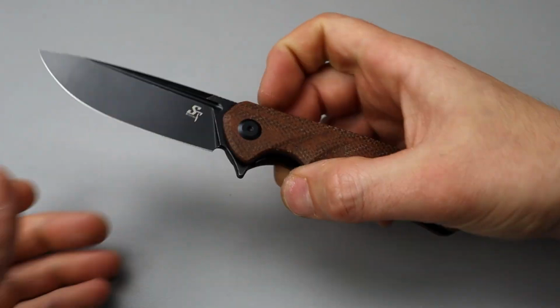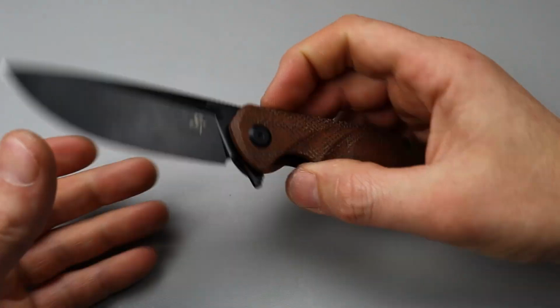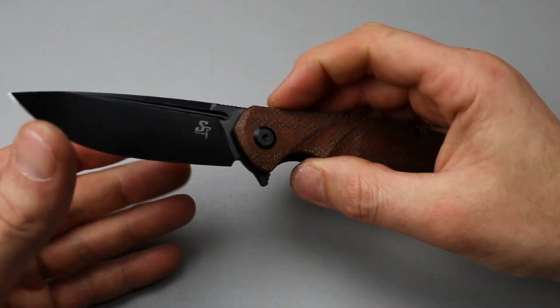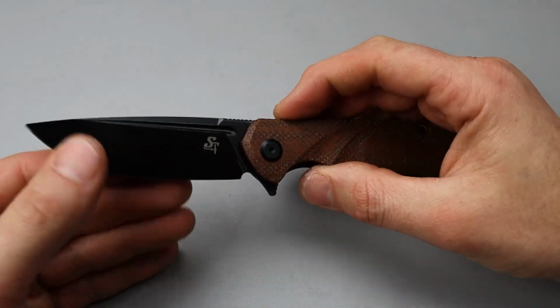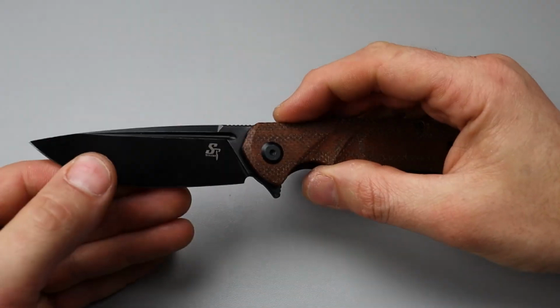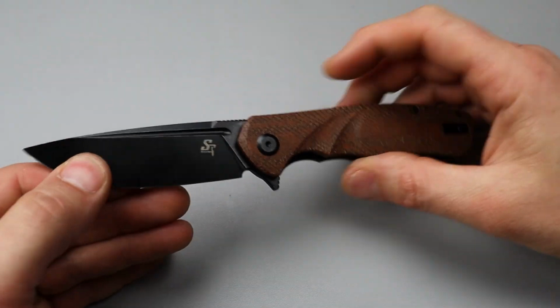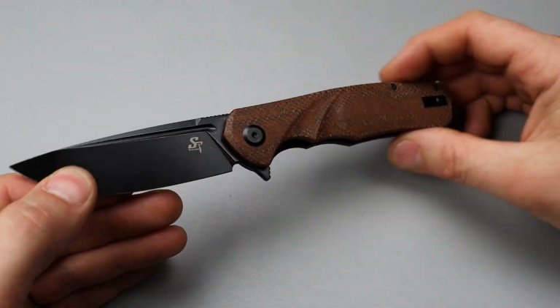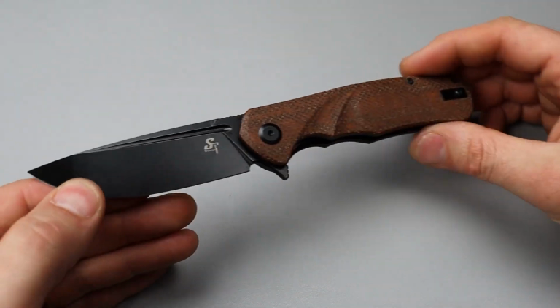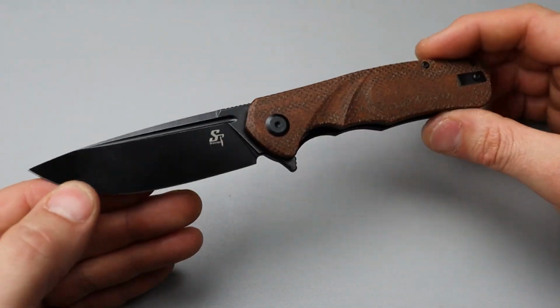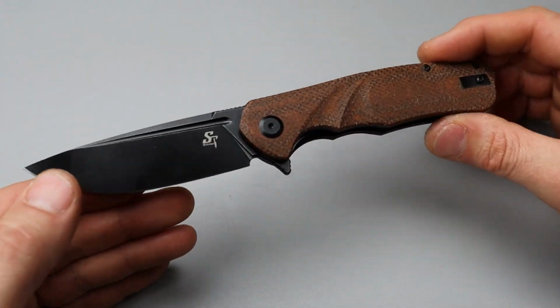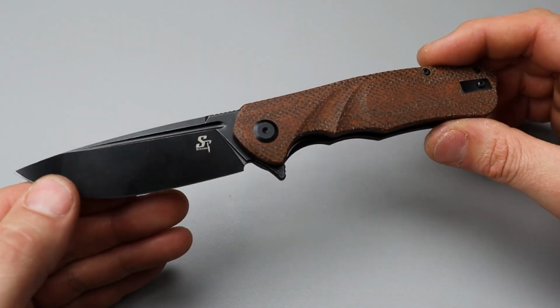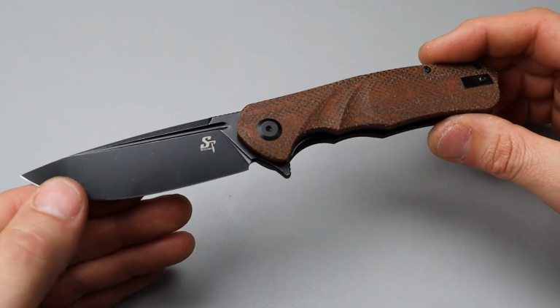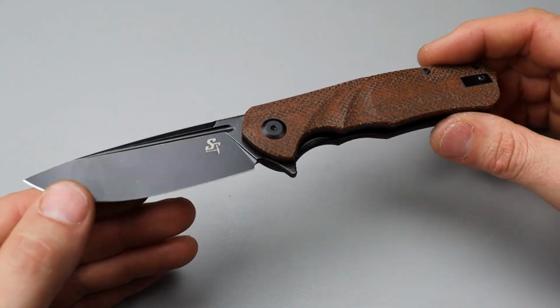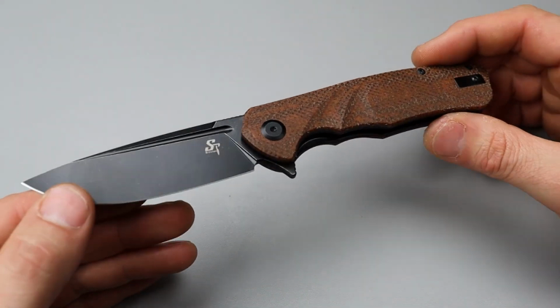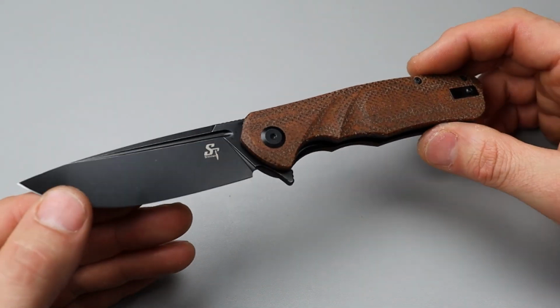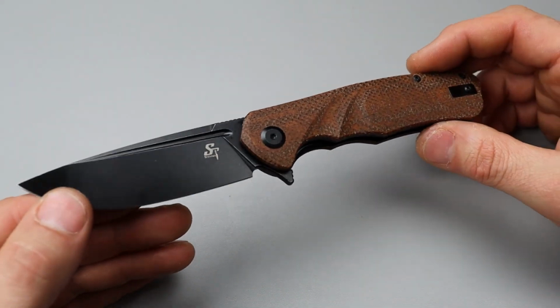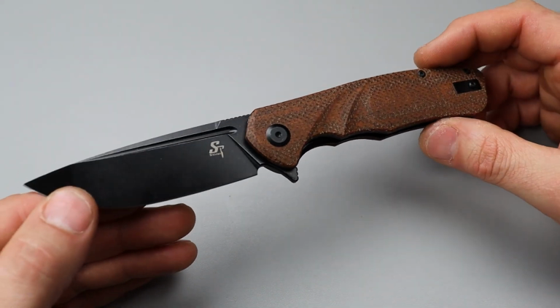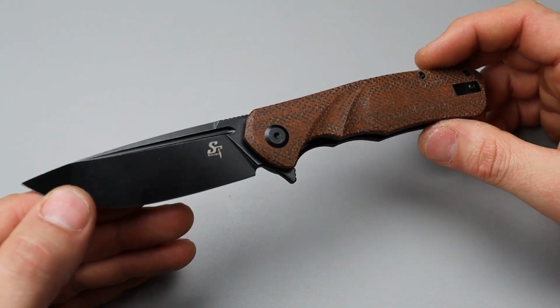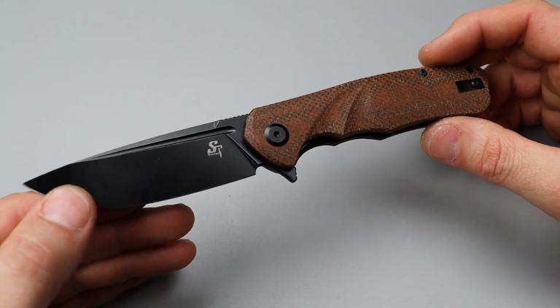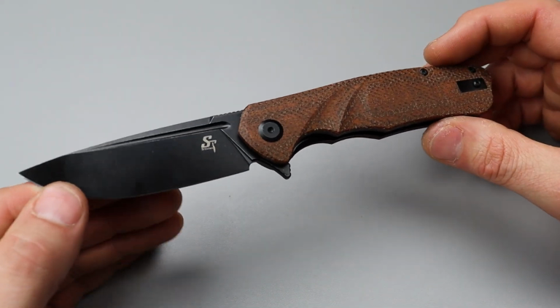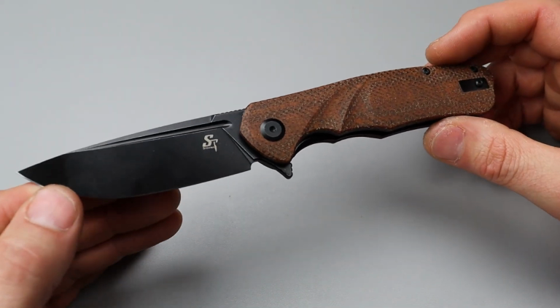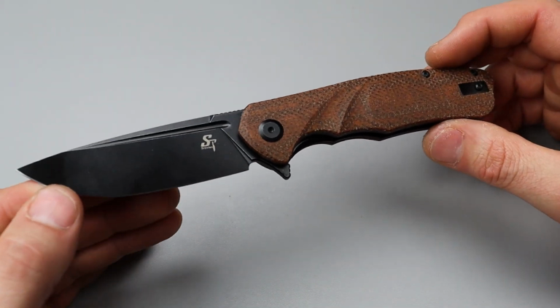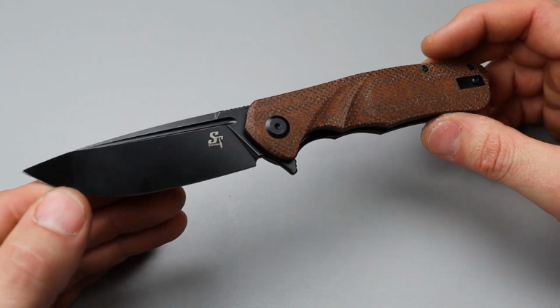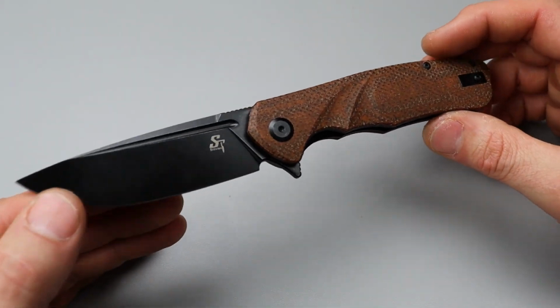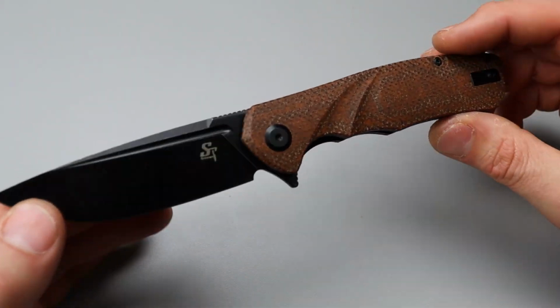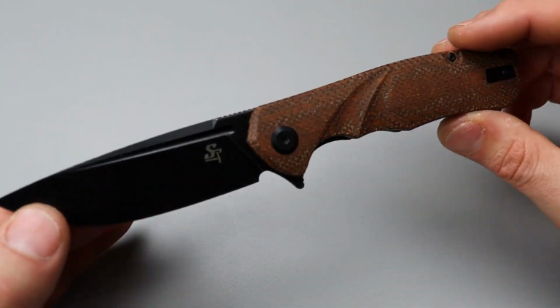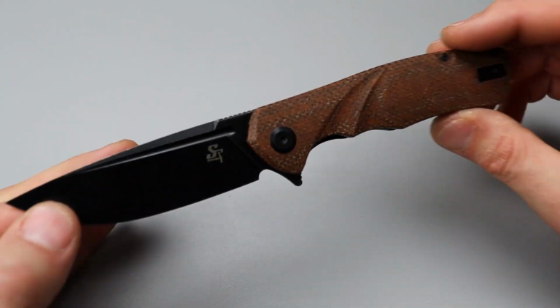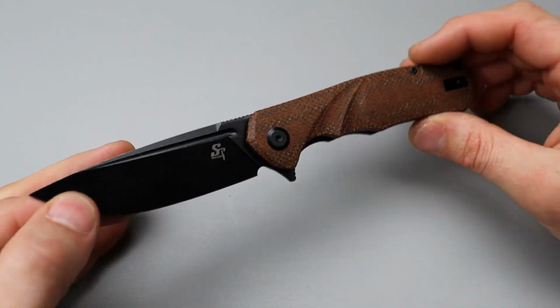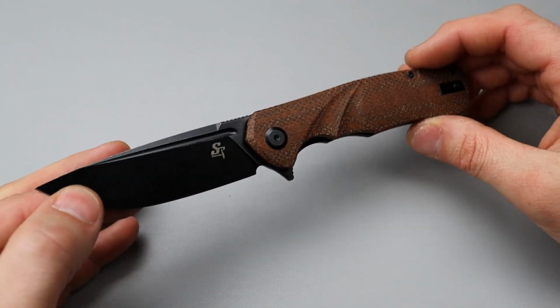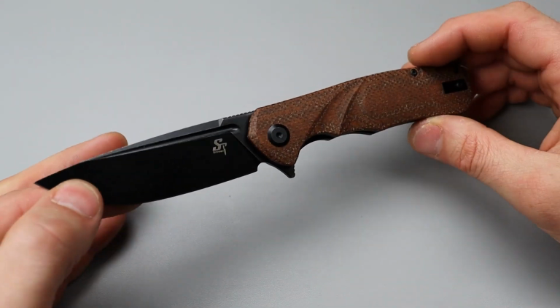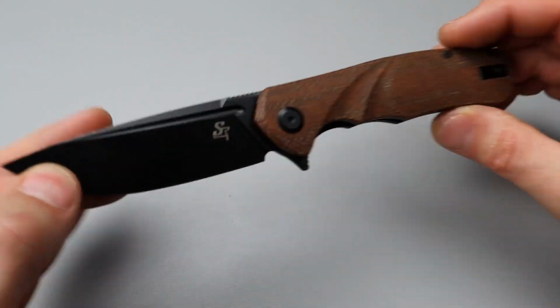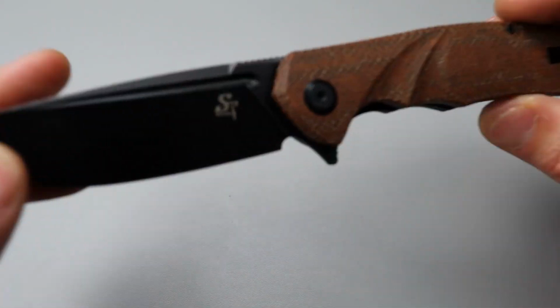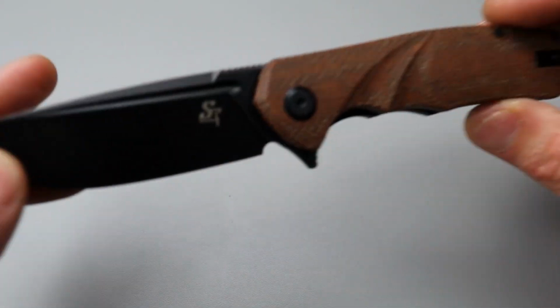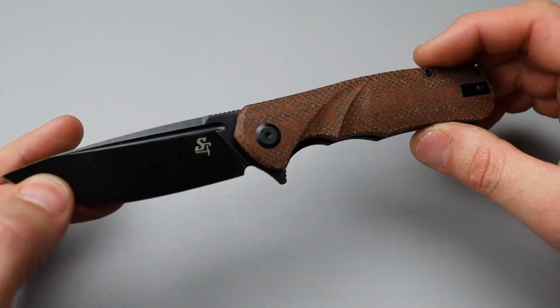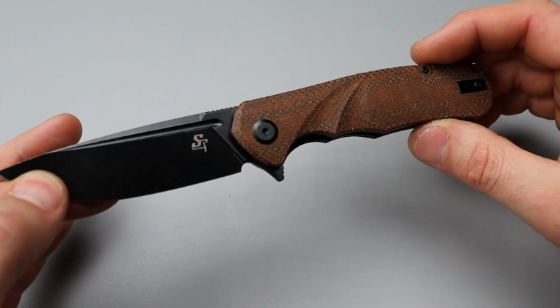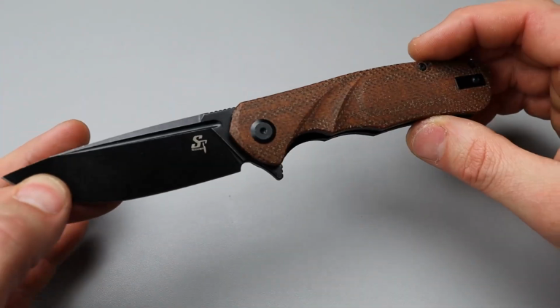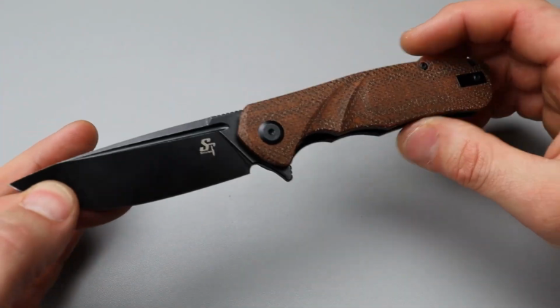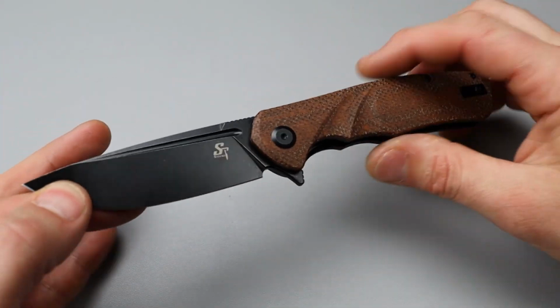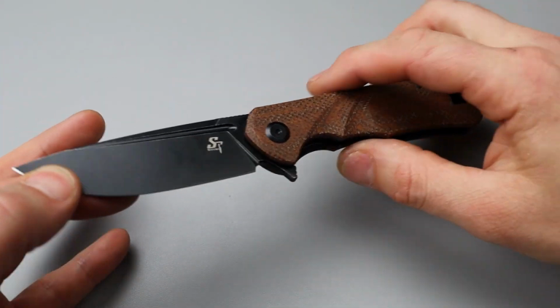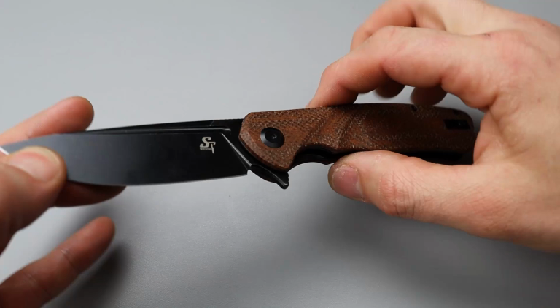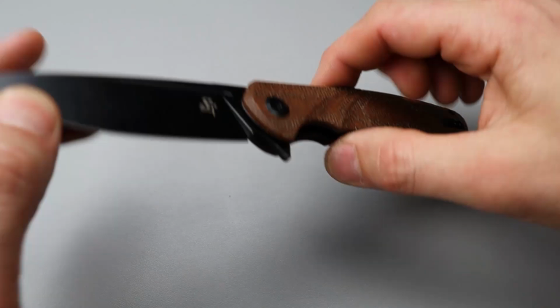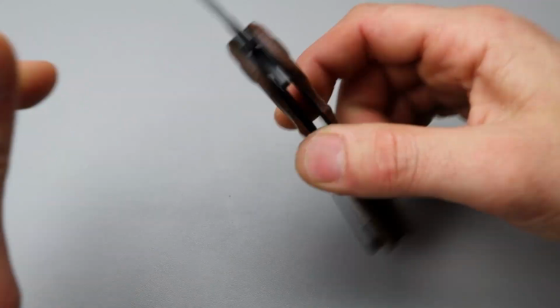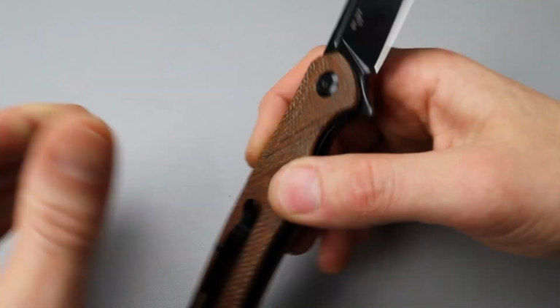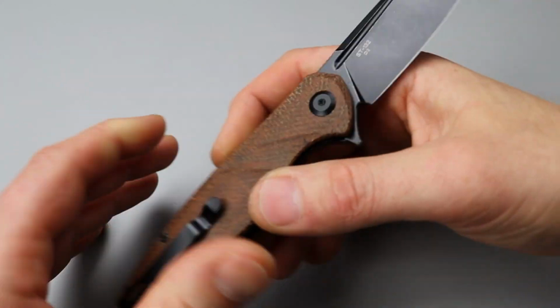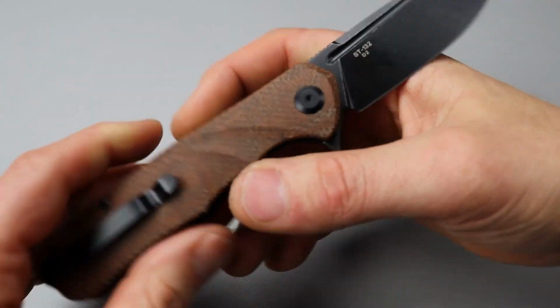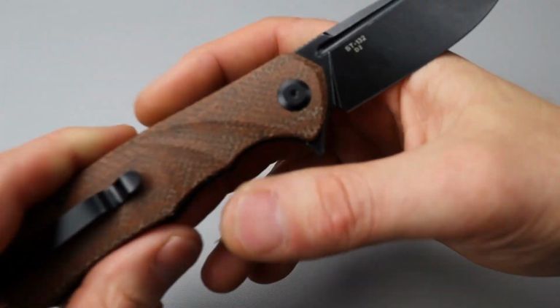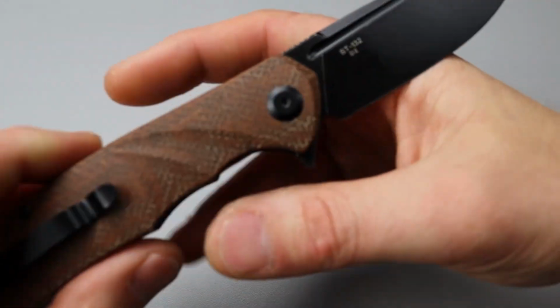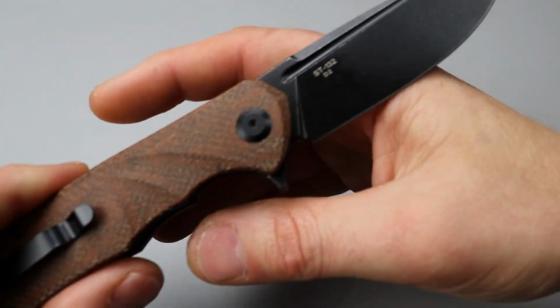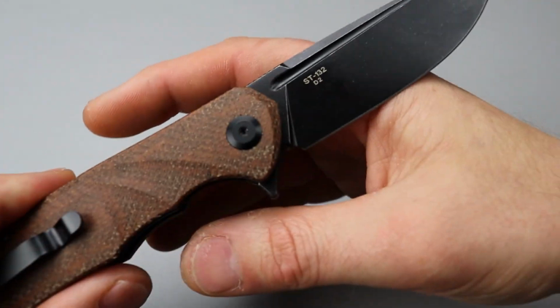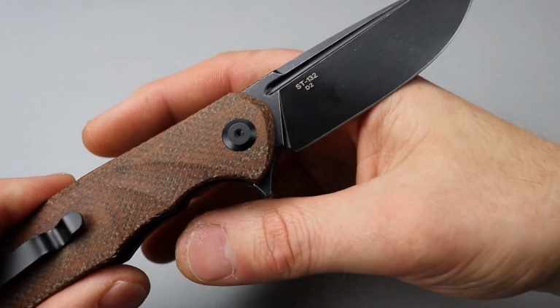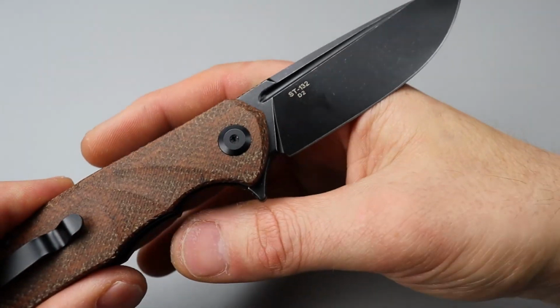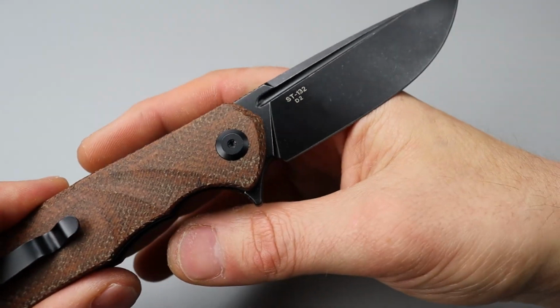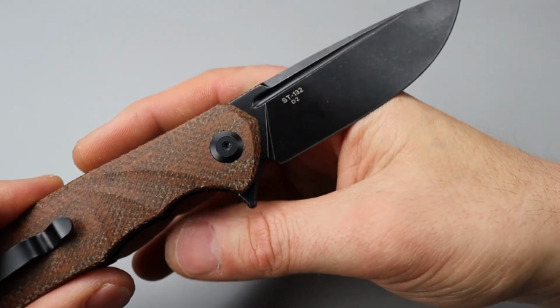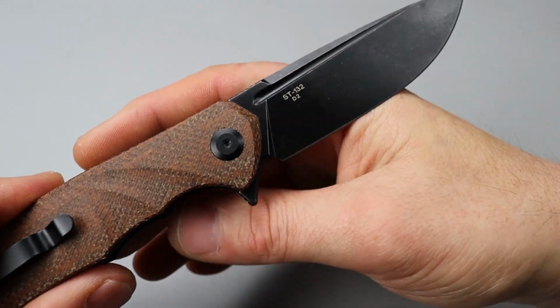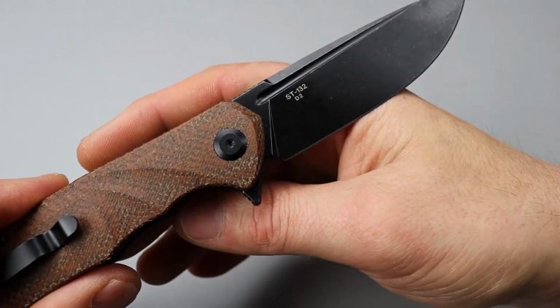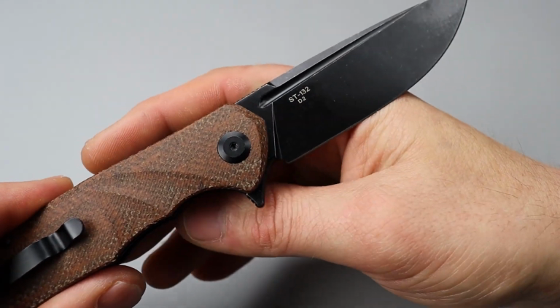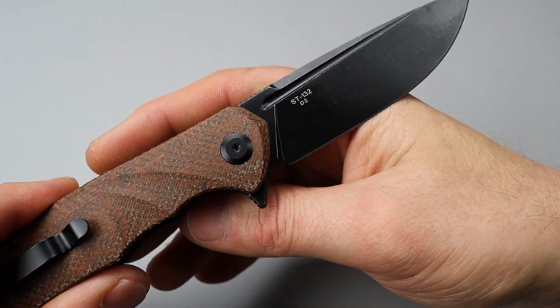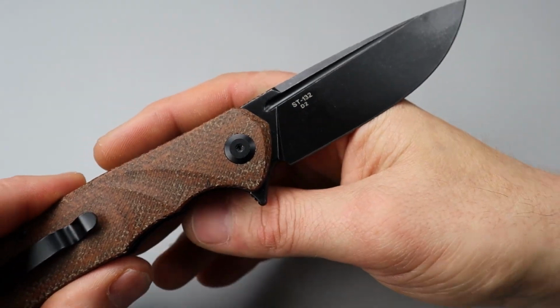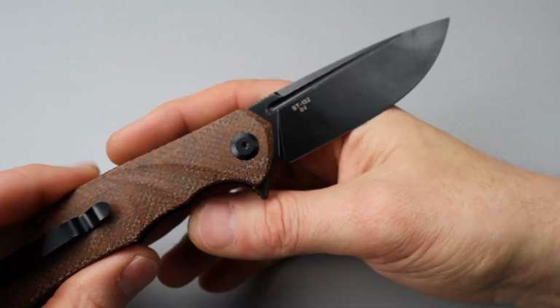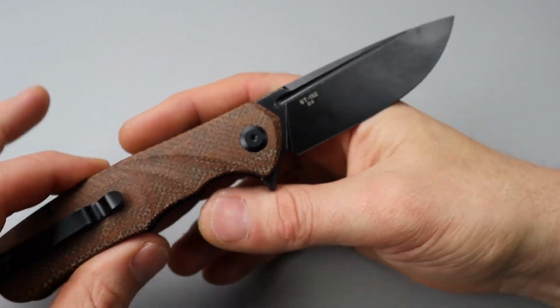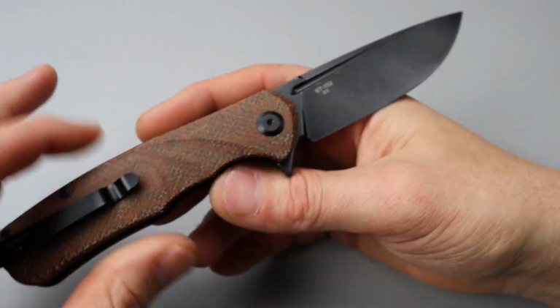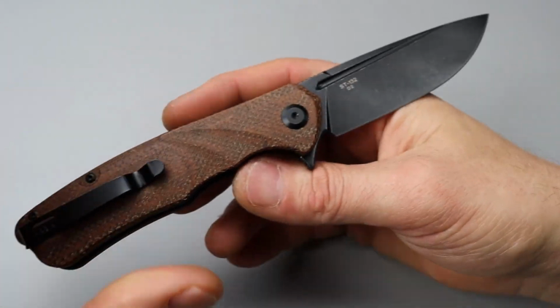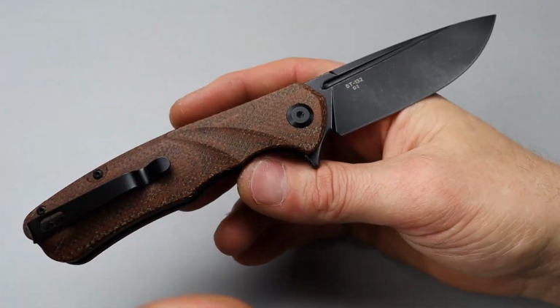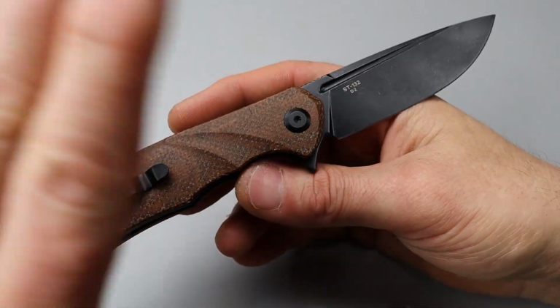Bang! Neeves Knives. I'm Jared and we have another new Sitivien knife, the ST132.